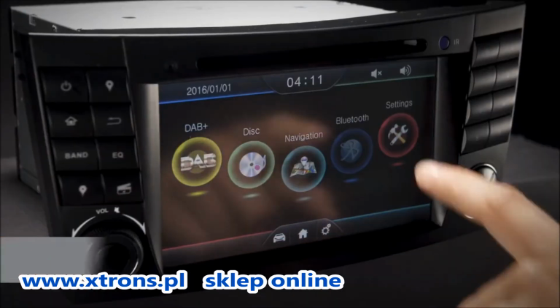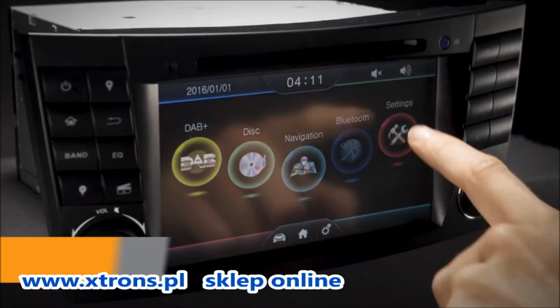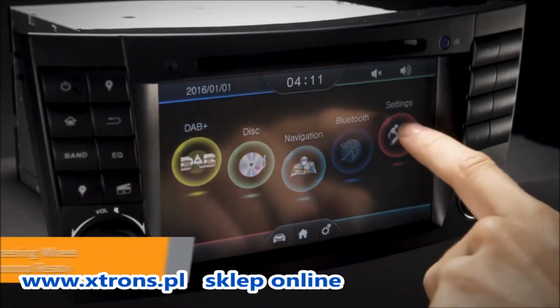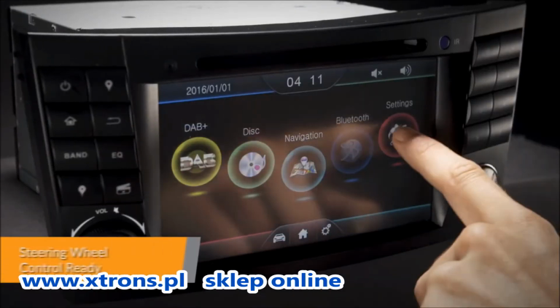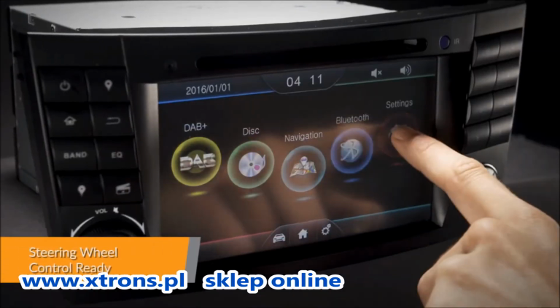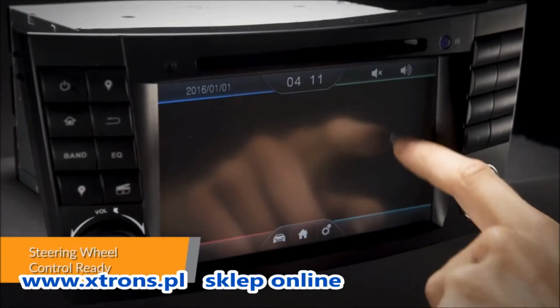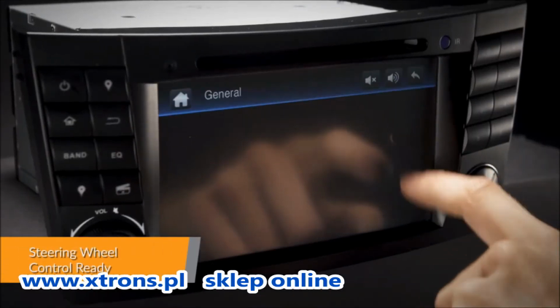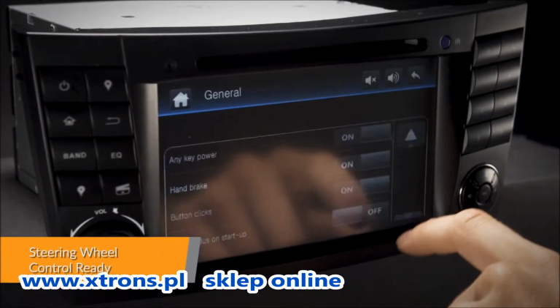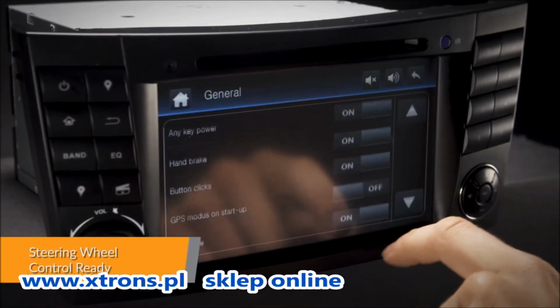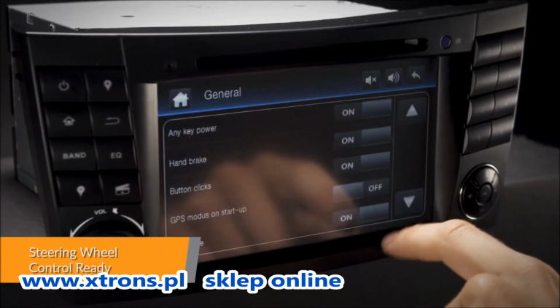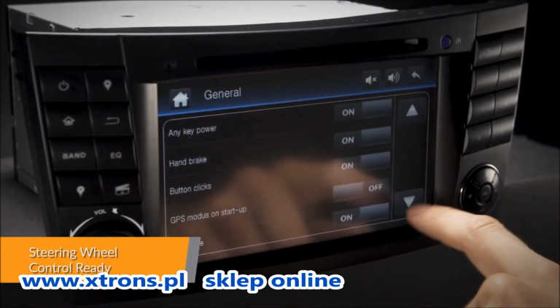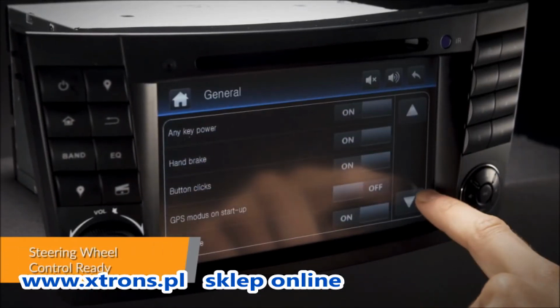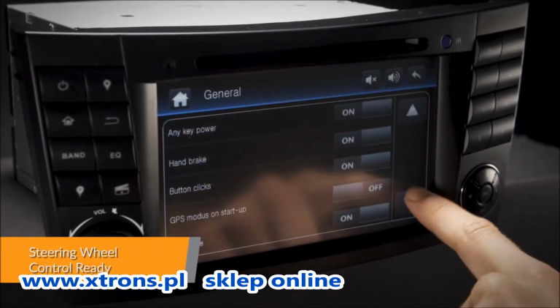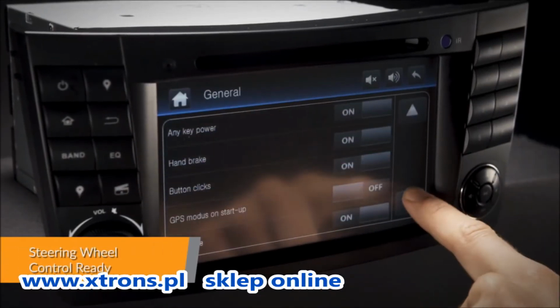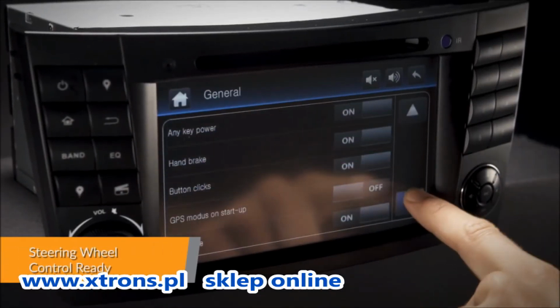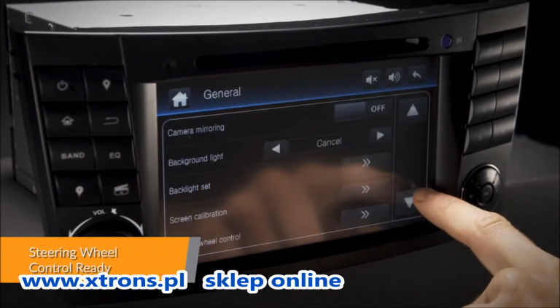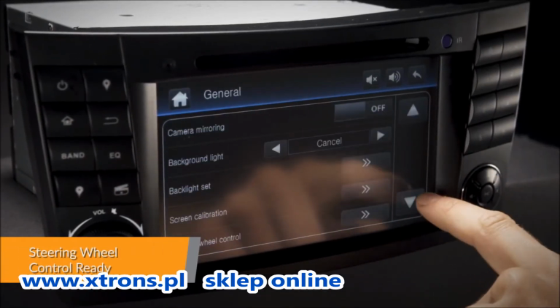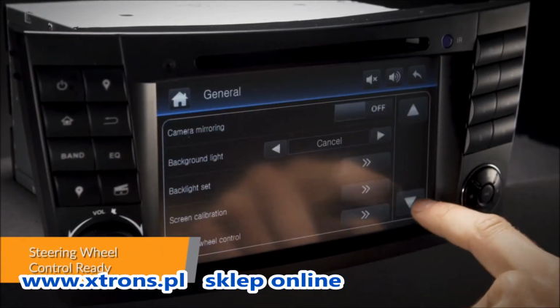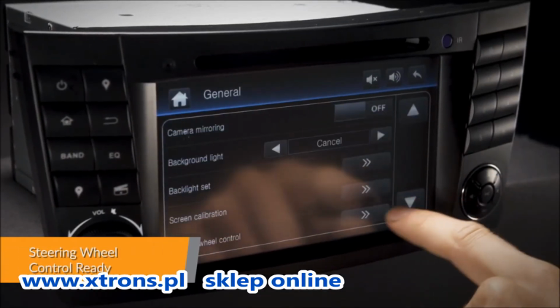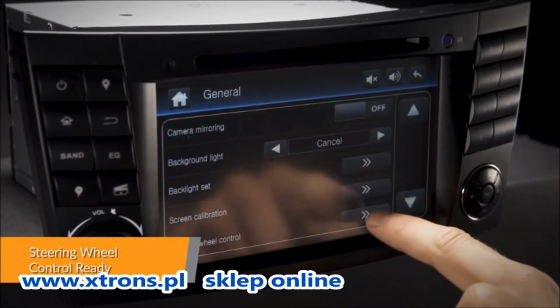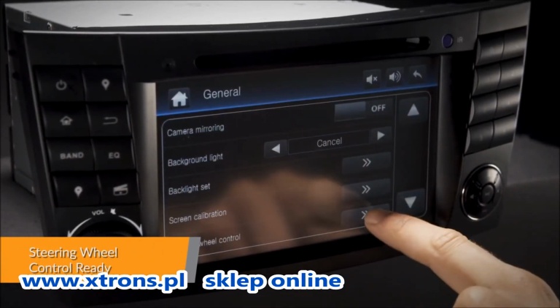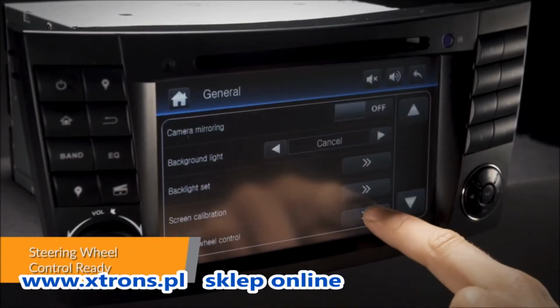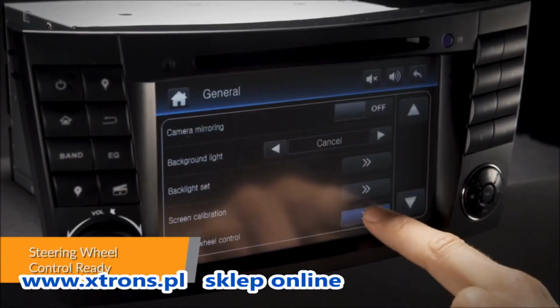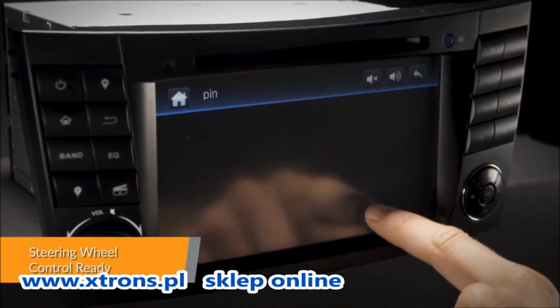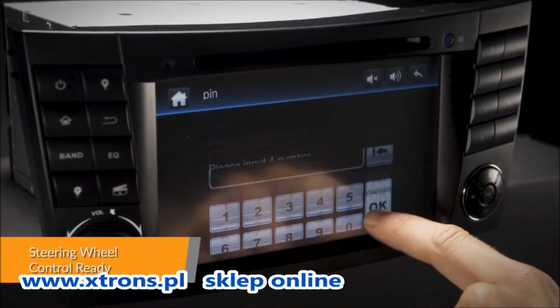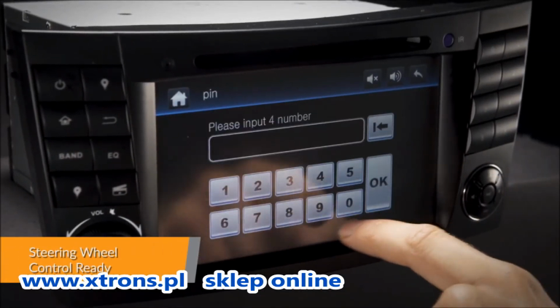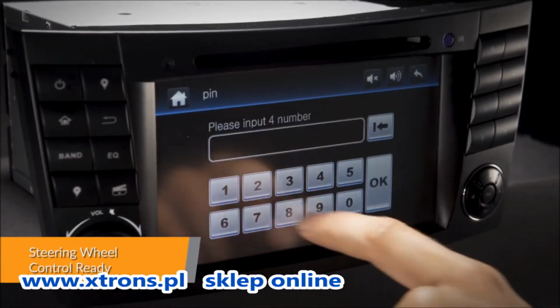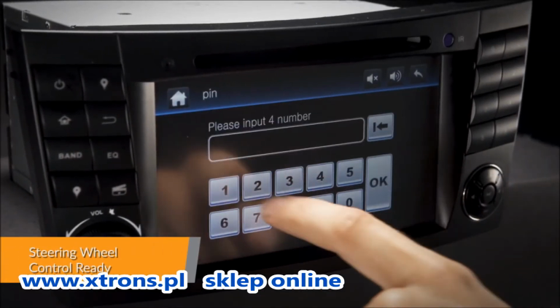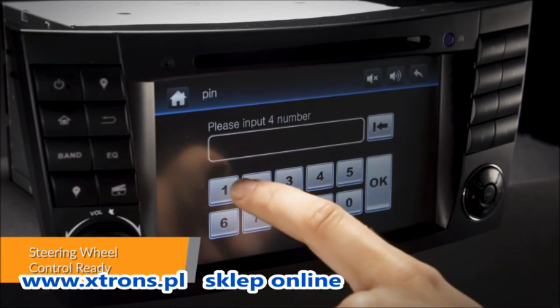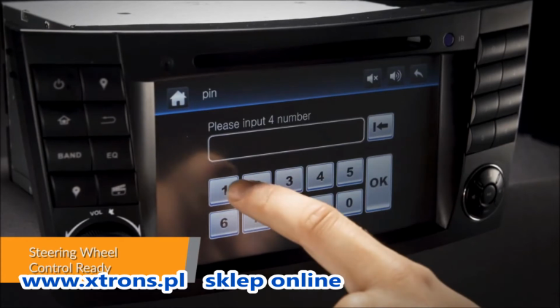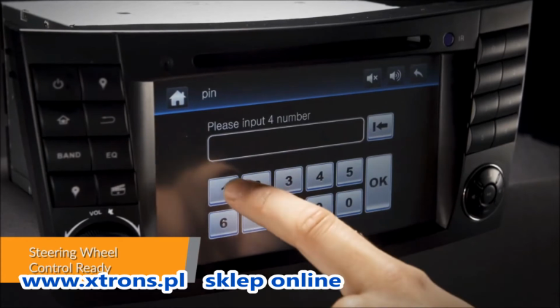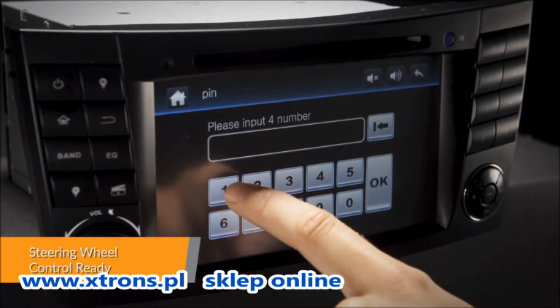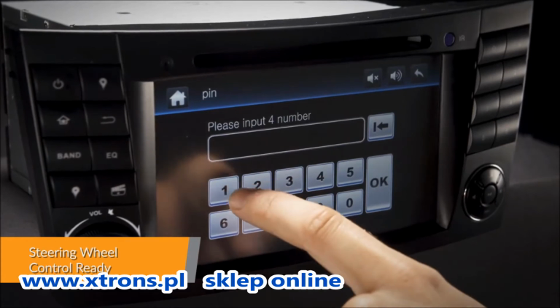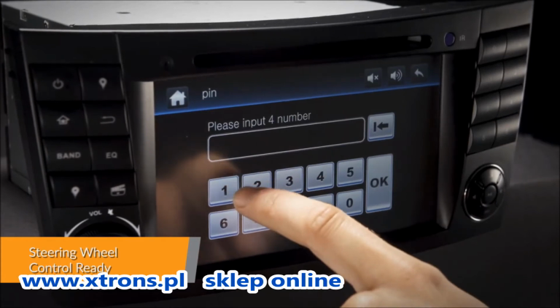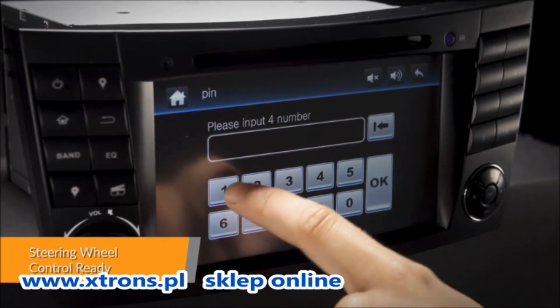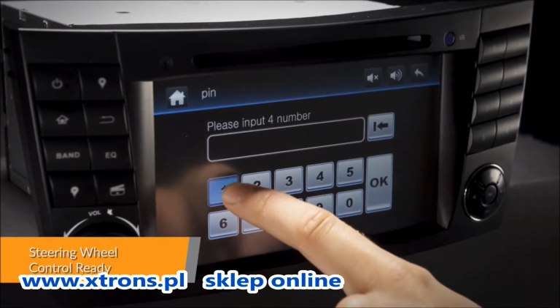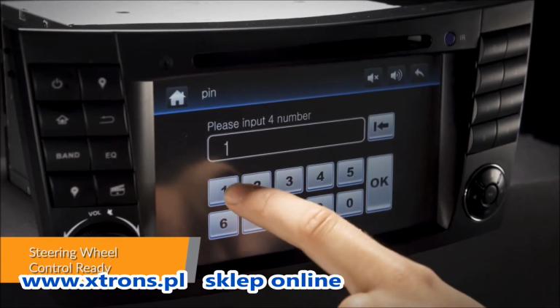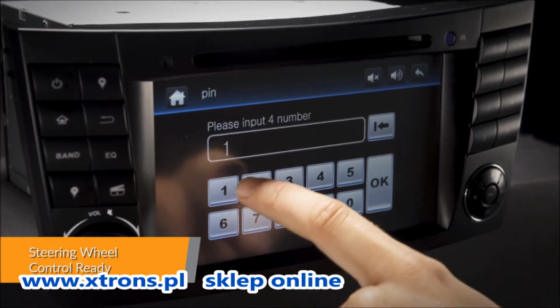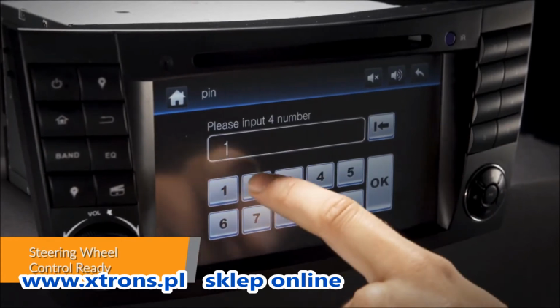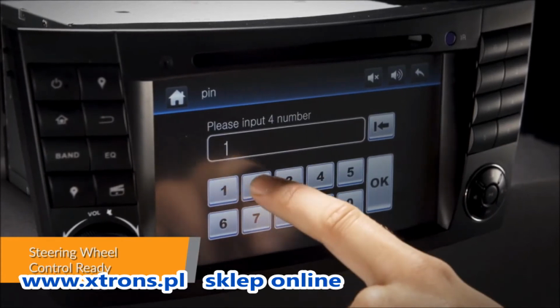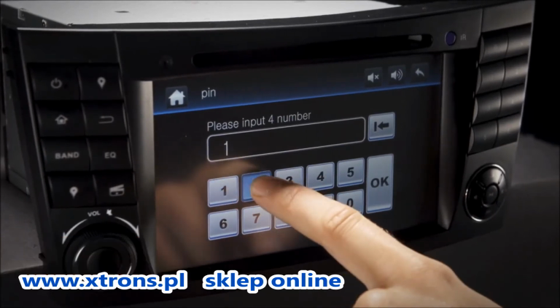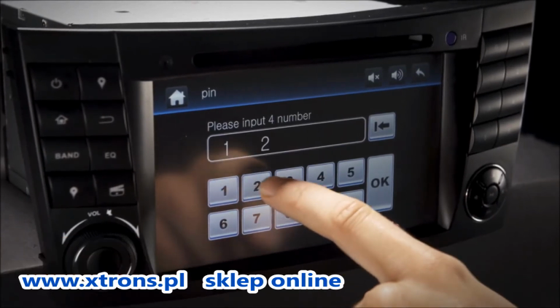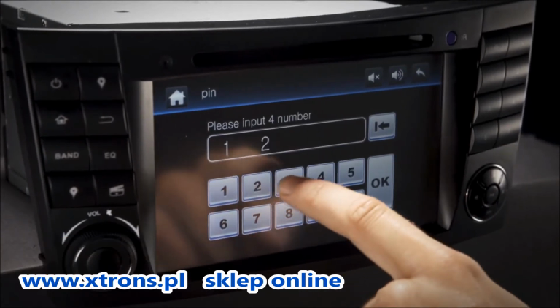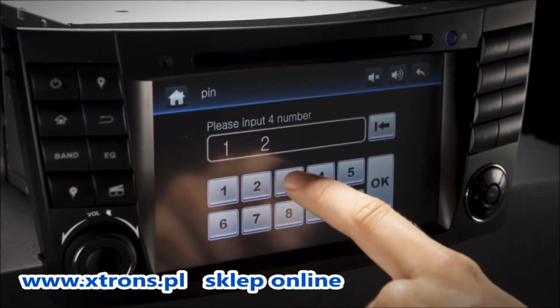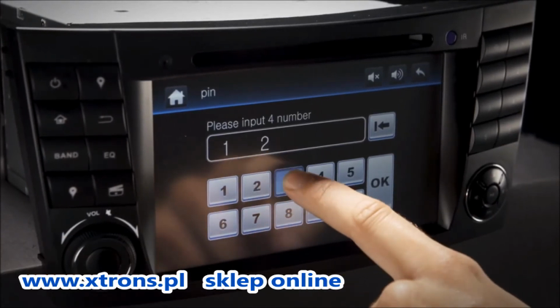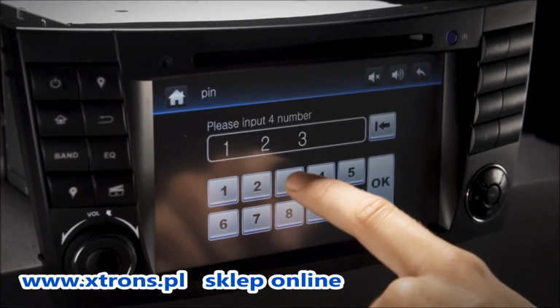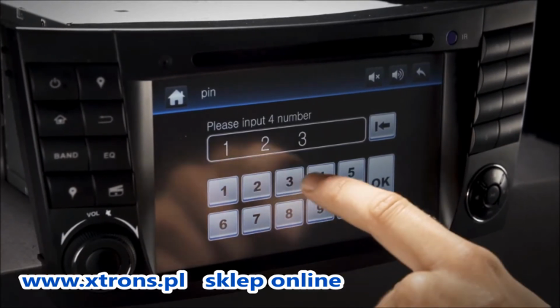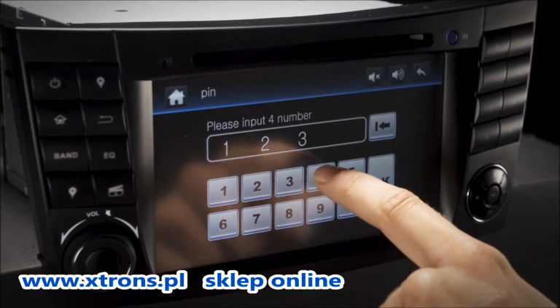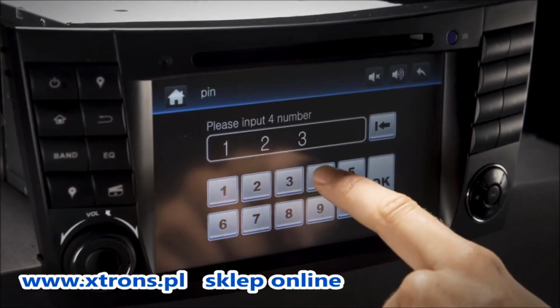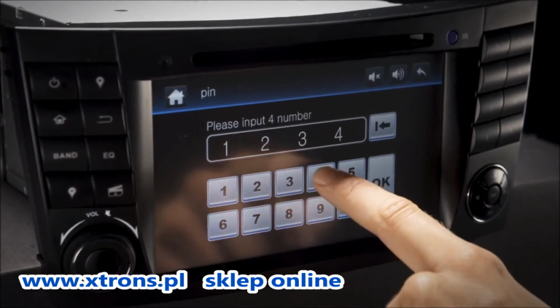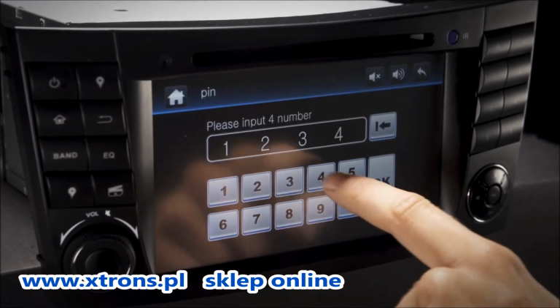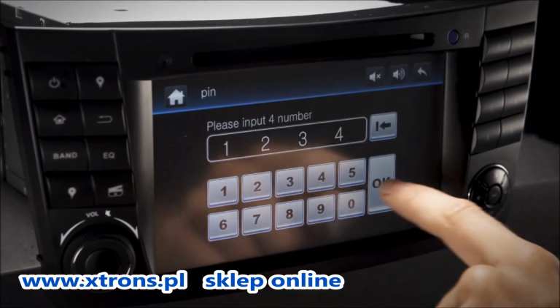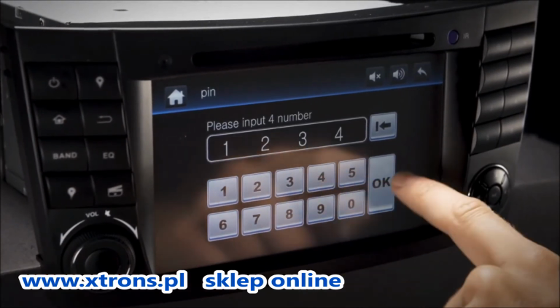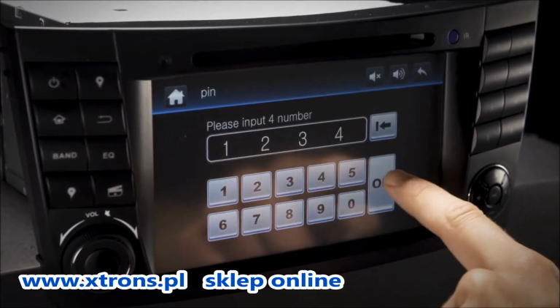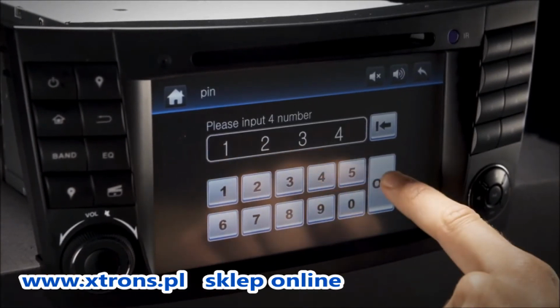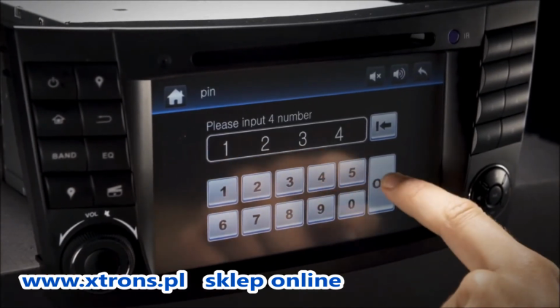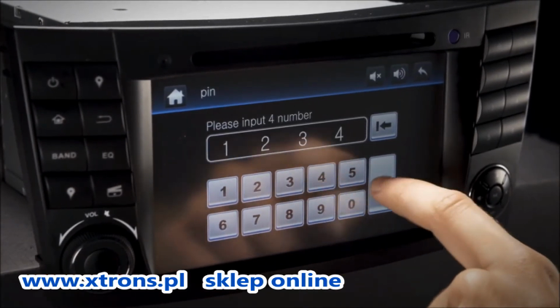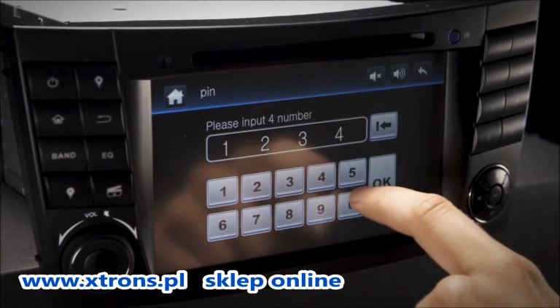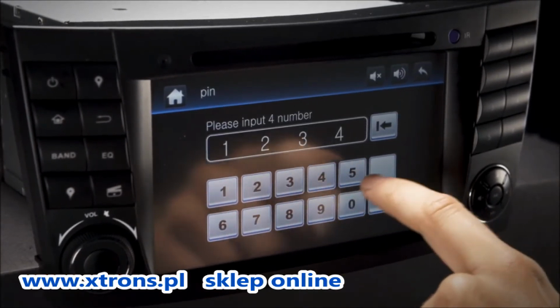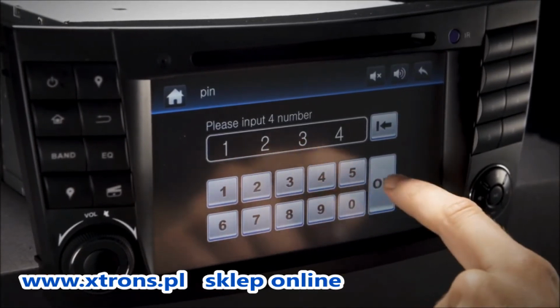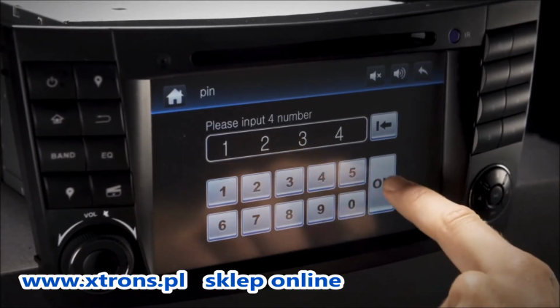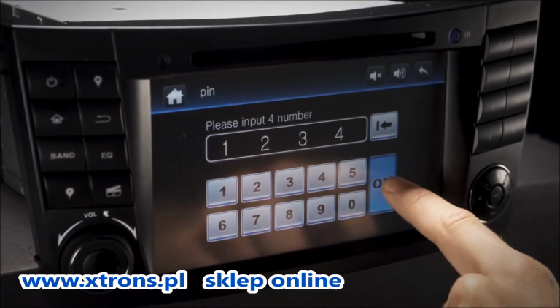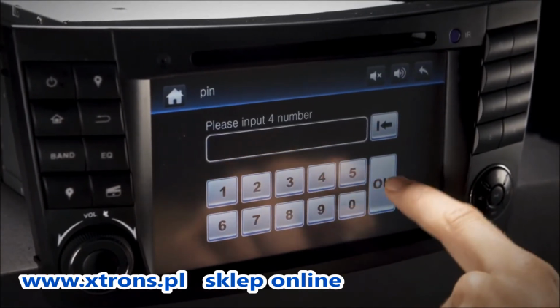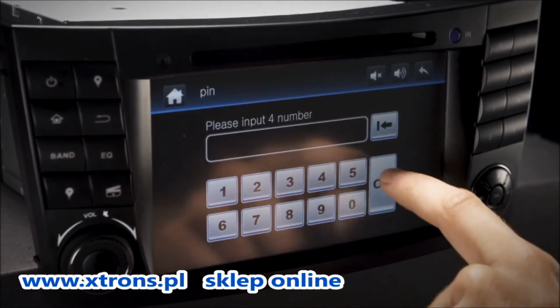Take control of the music safely and concentrate on the road ahead. This unit can work with analog steering wheel controls.